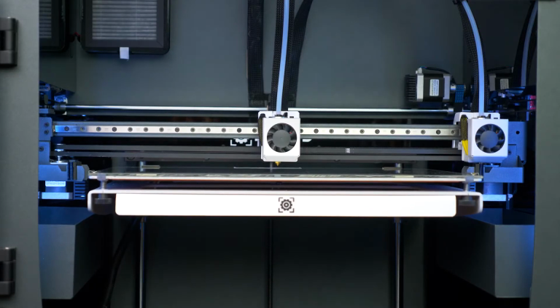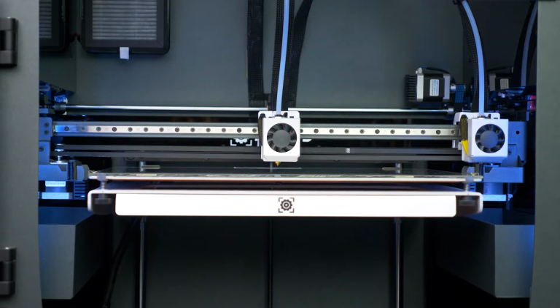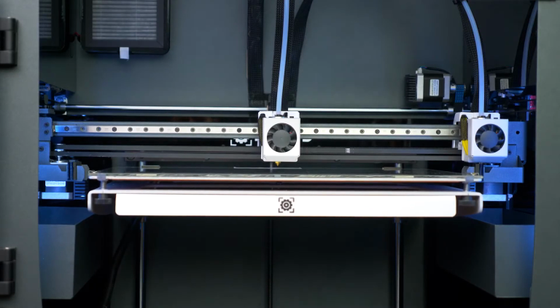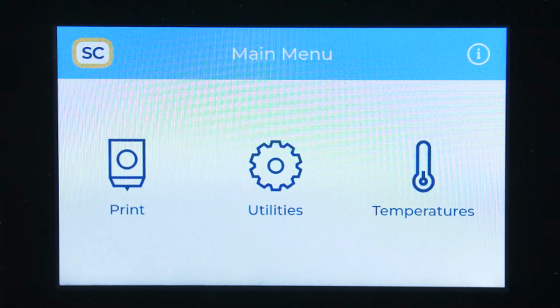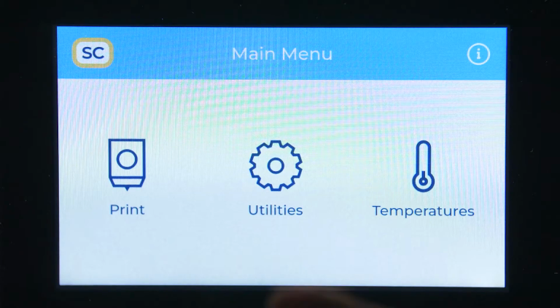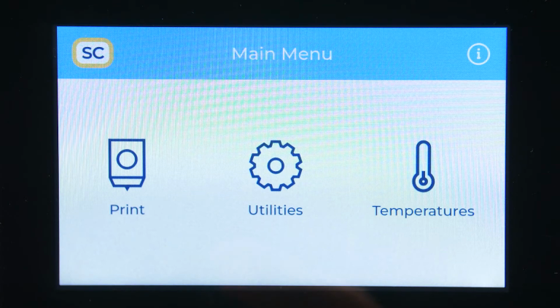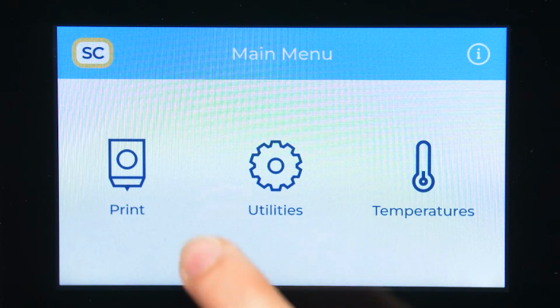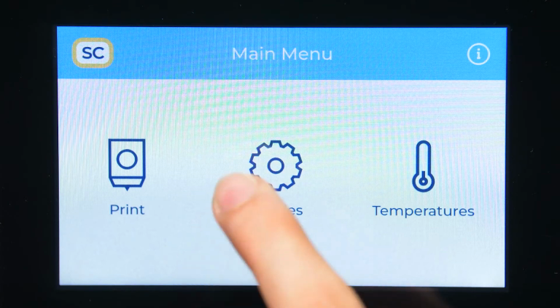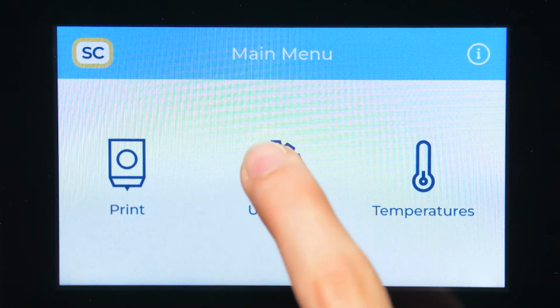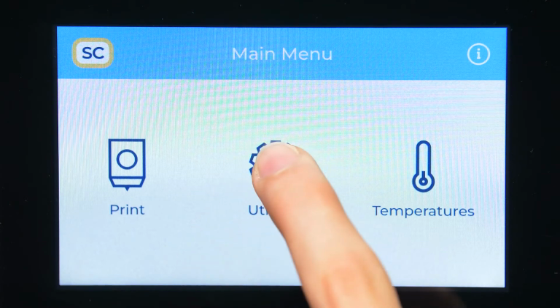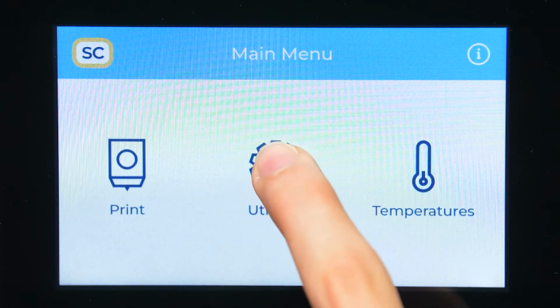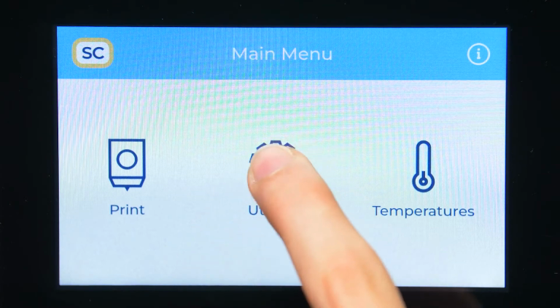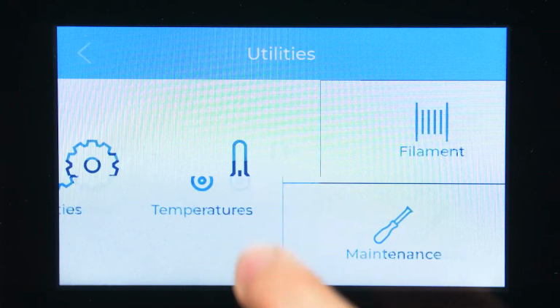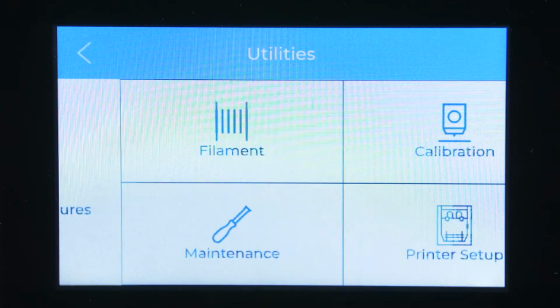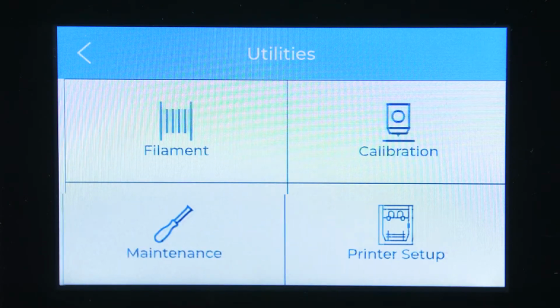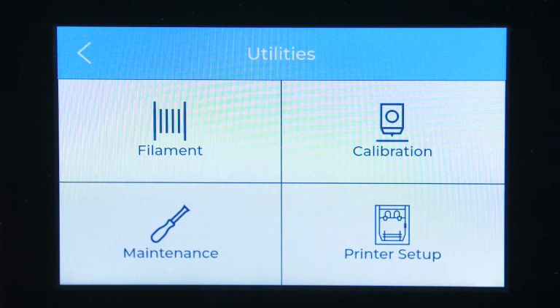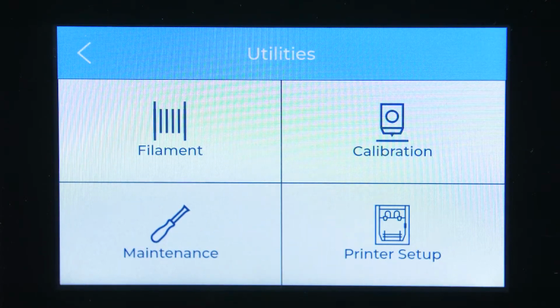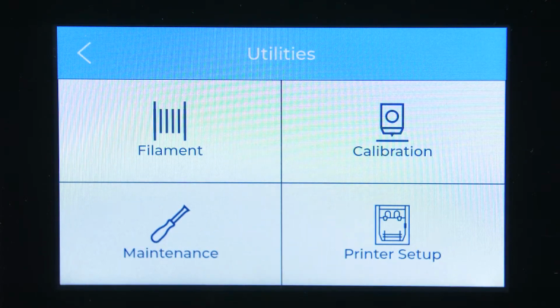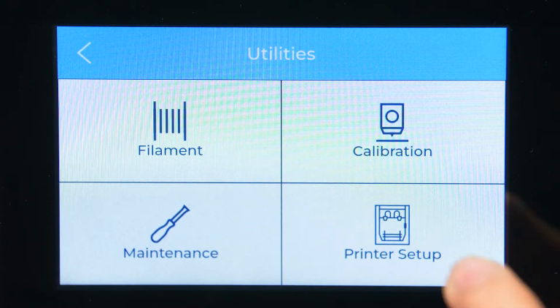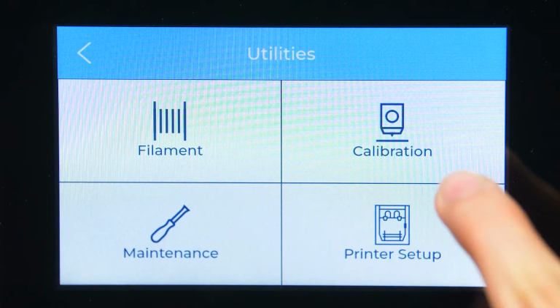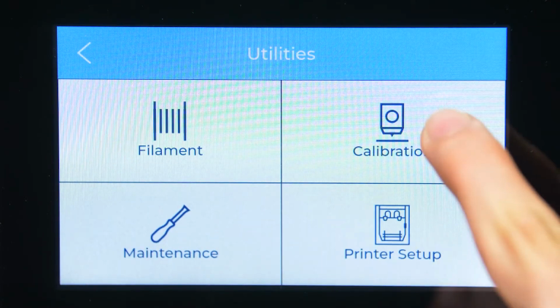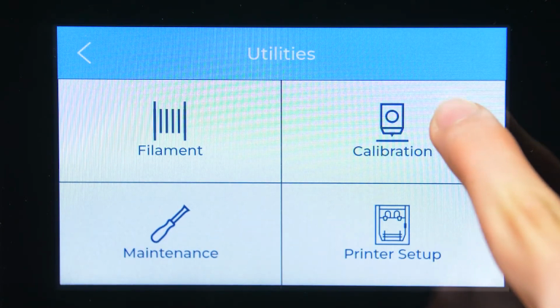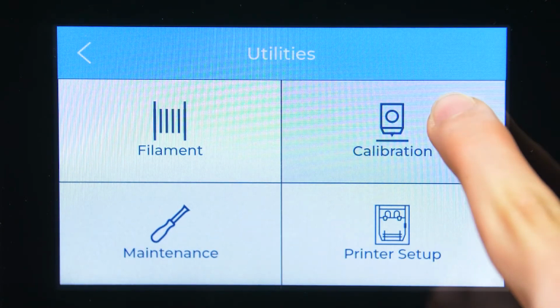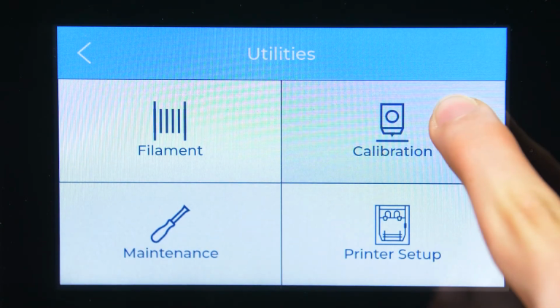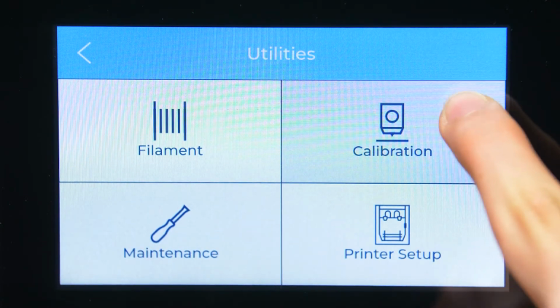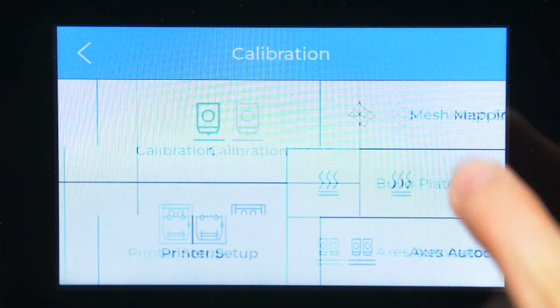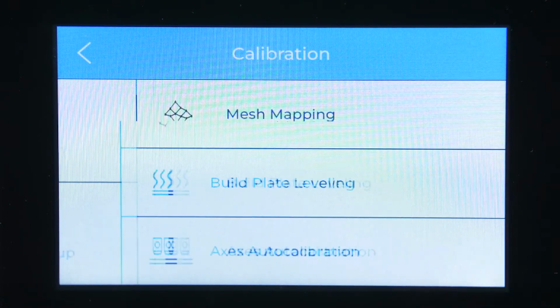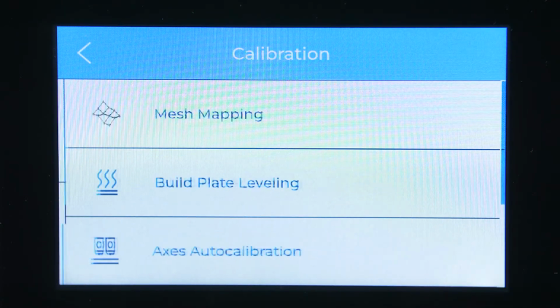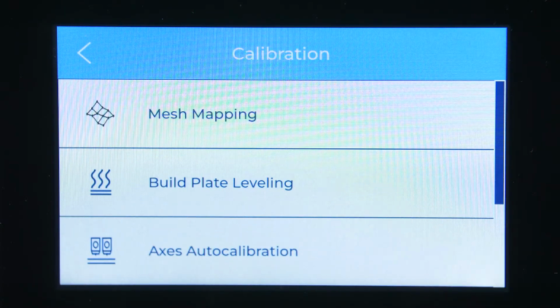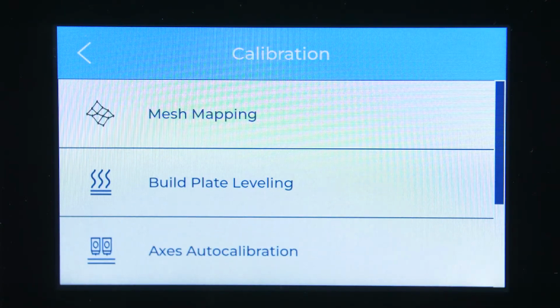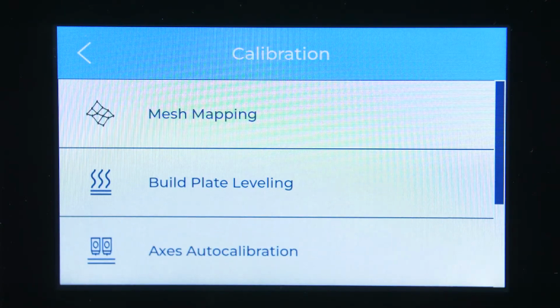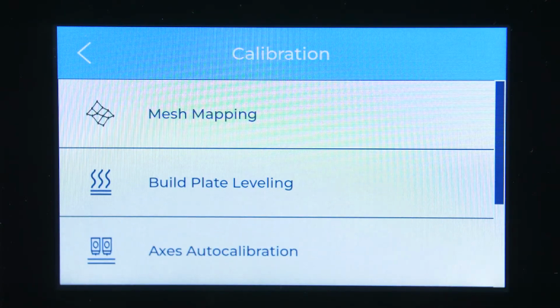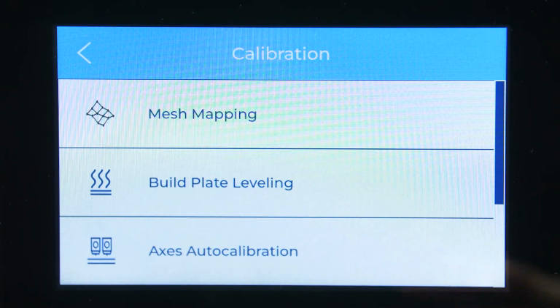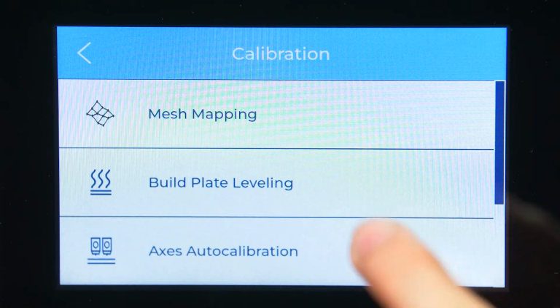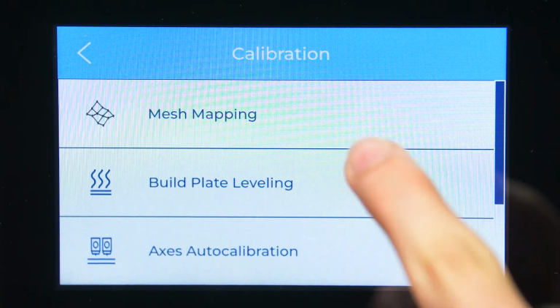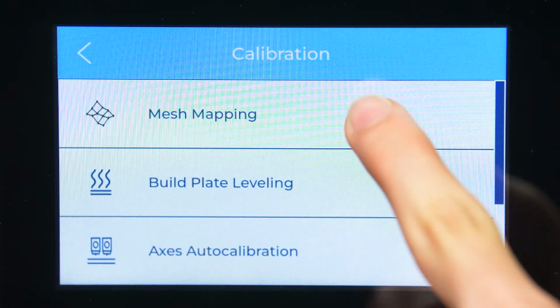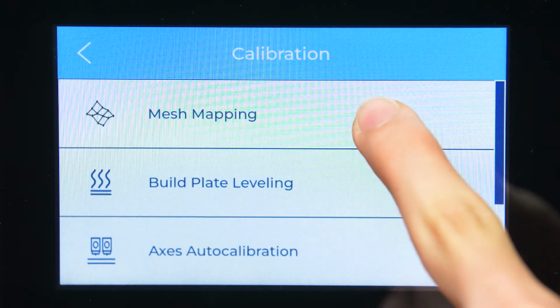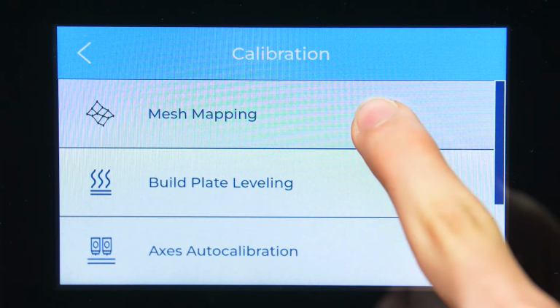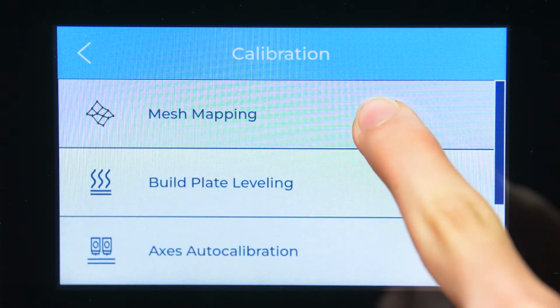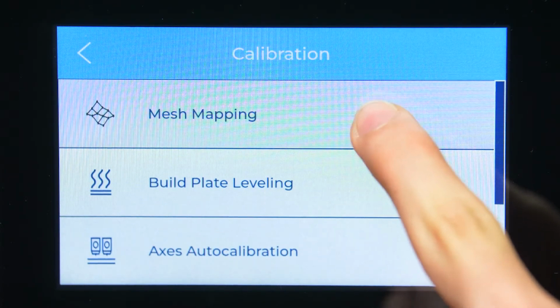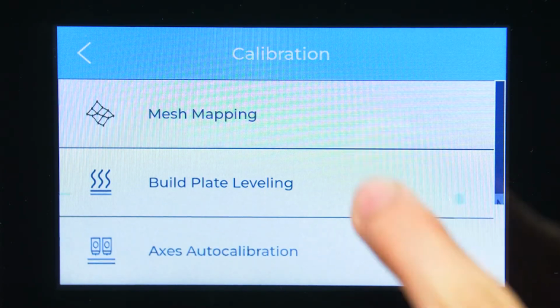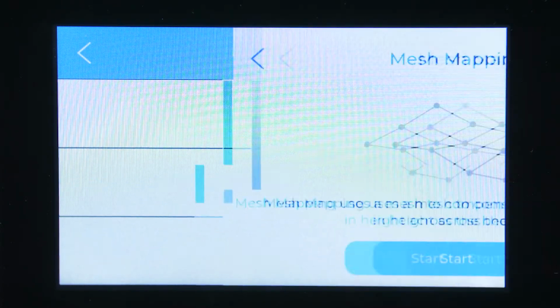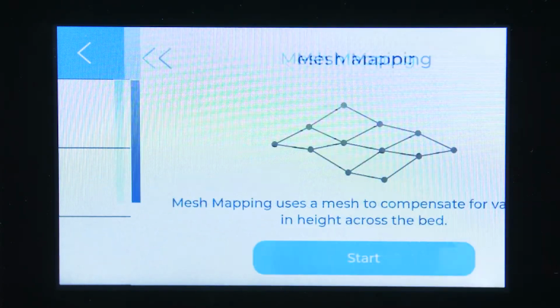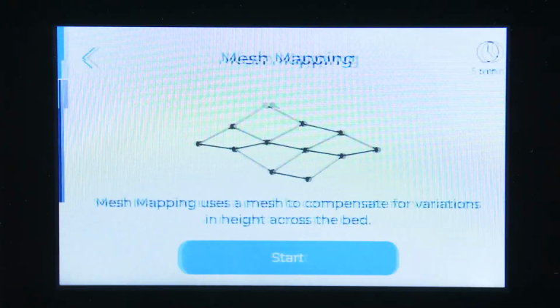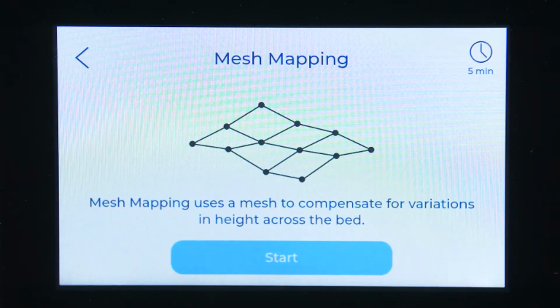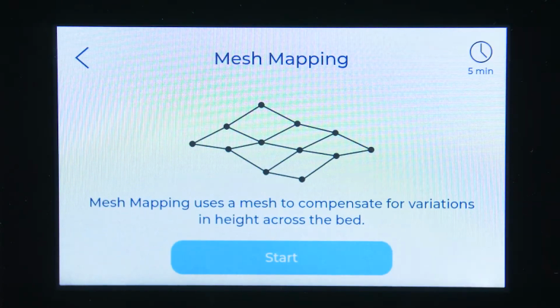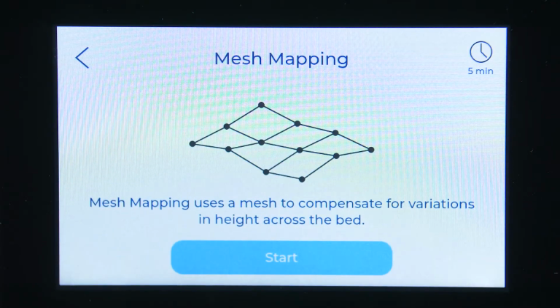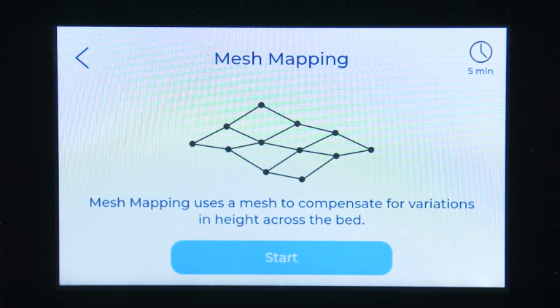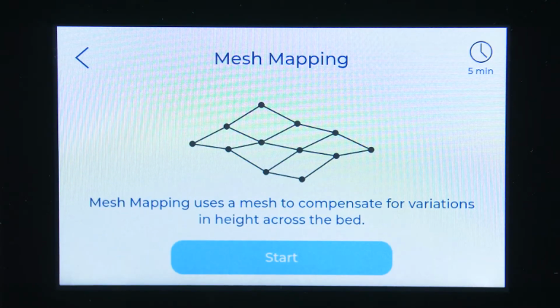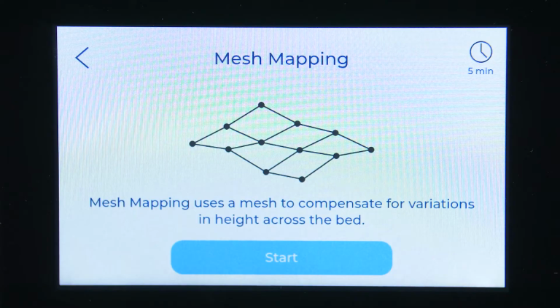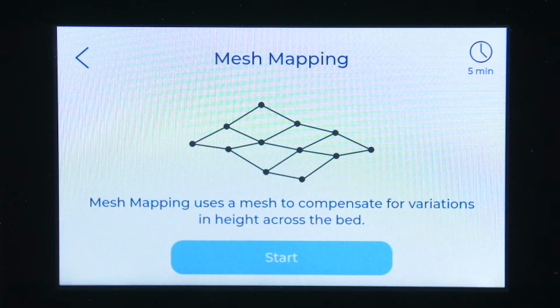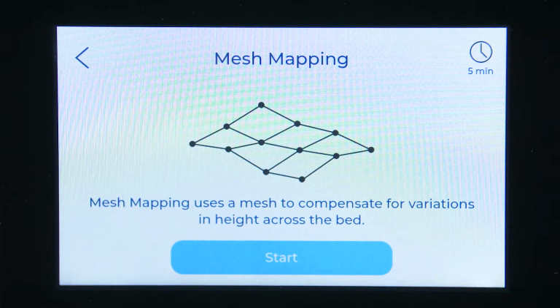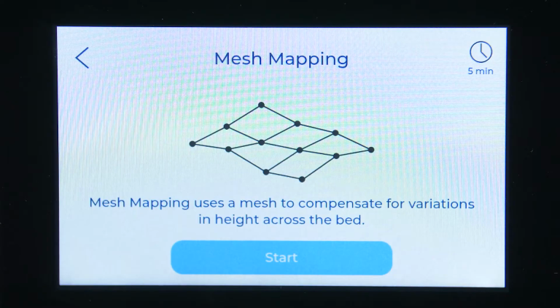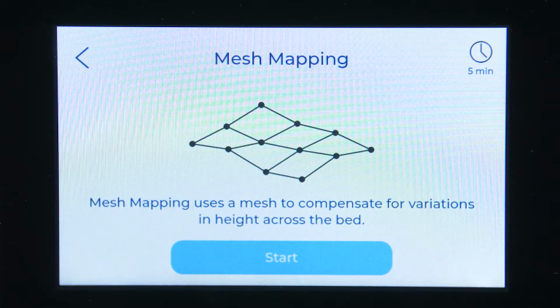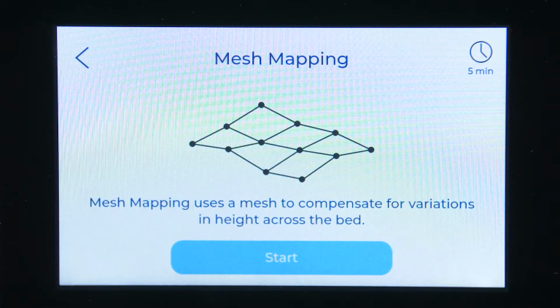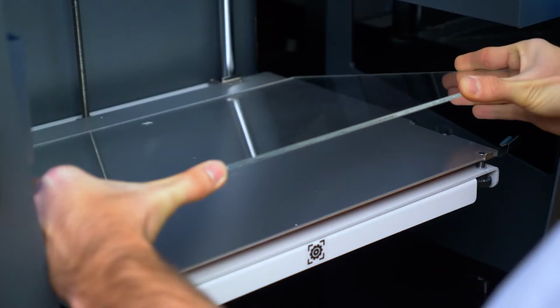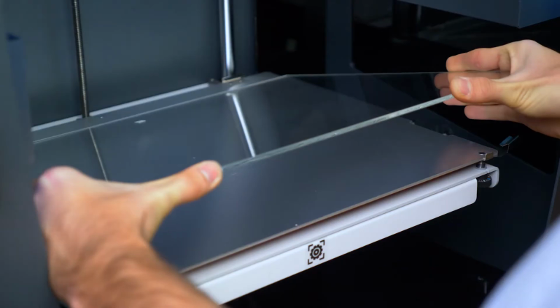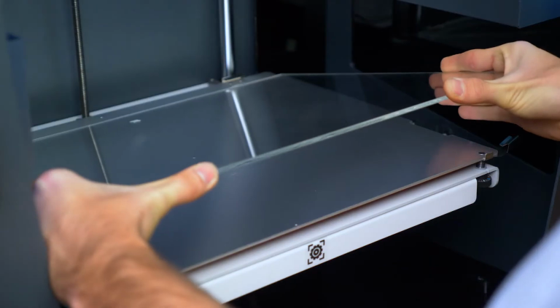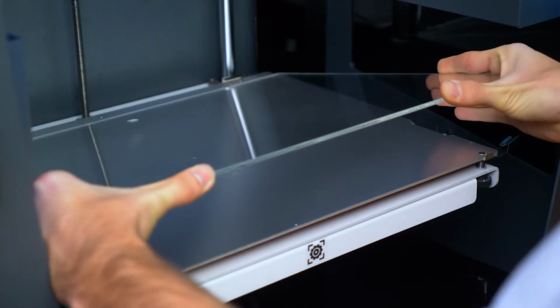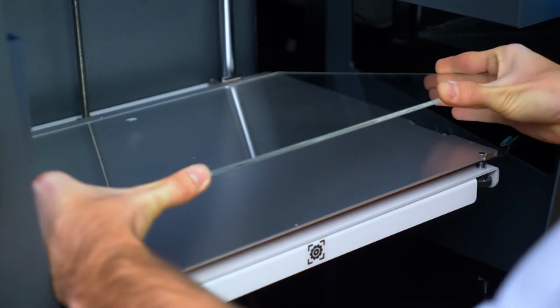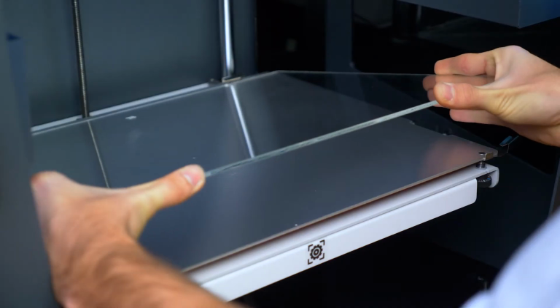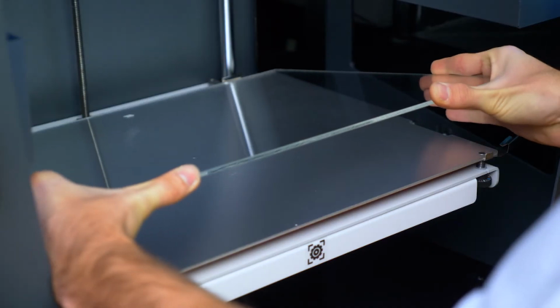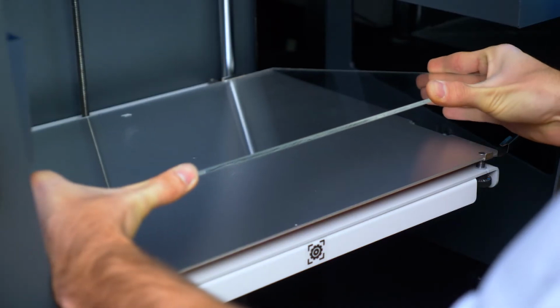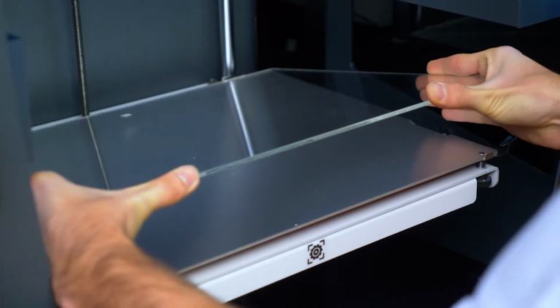The Mesh Mapping will register any irregularities on the printing surface, so it's very important to always place the glass in the same orientation.